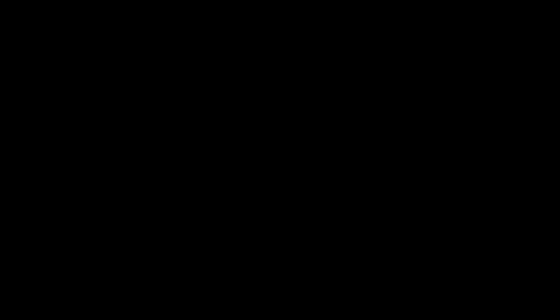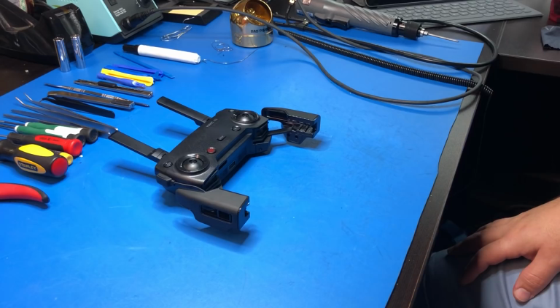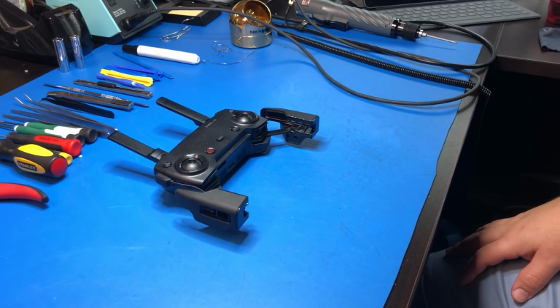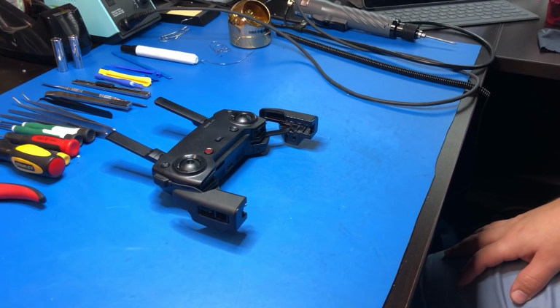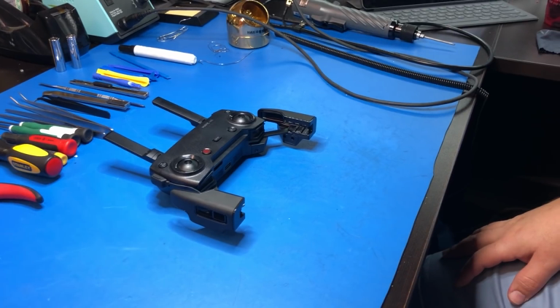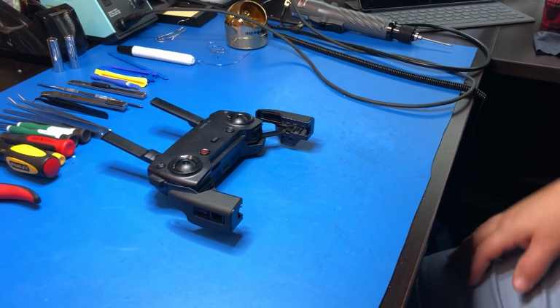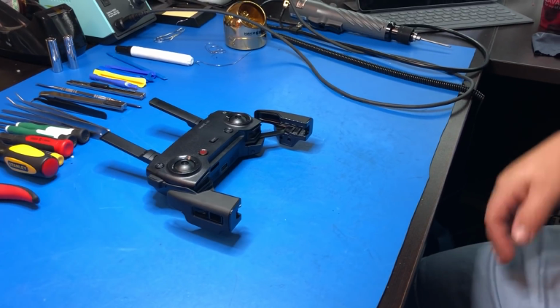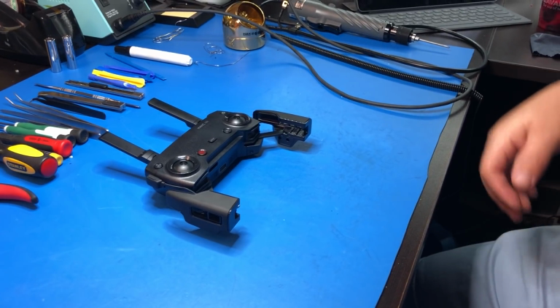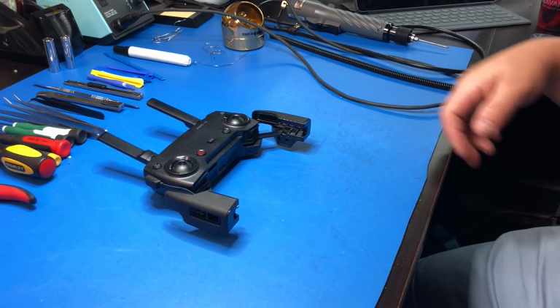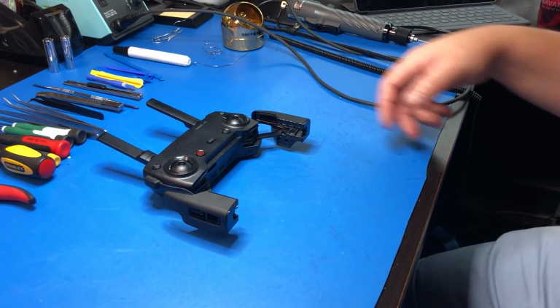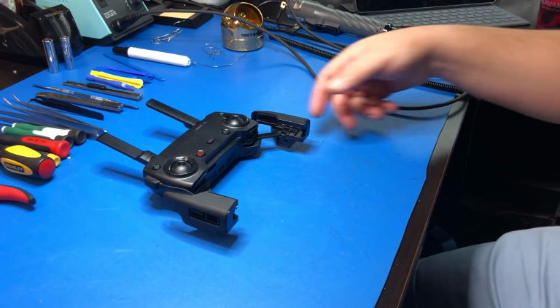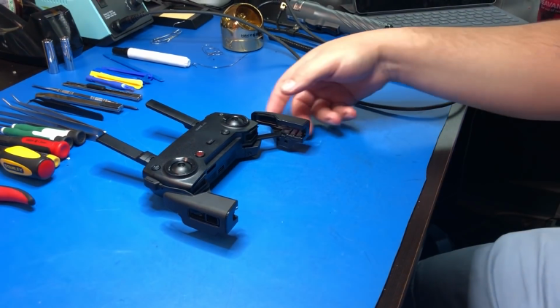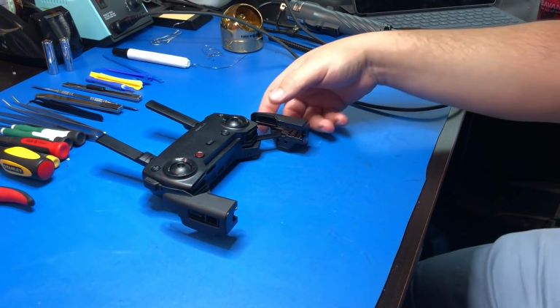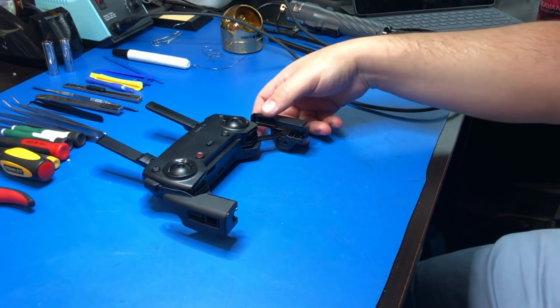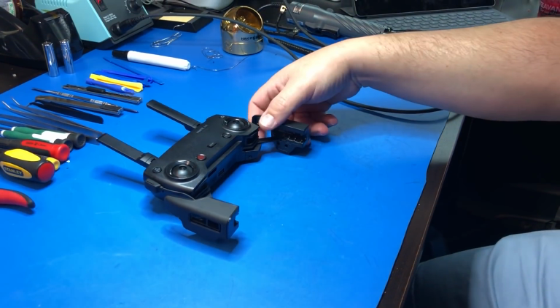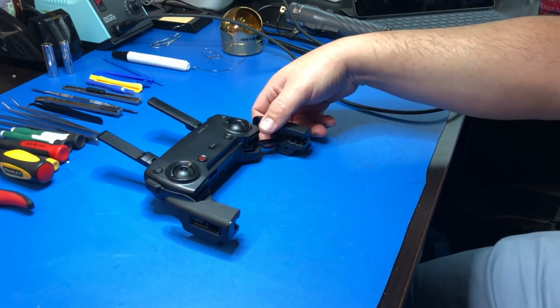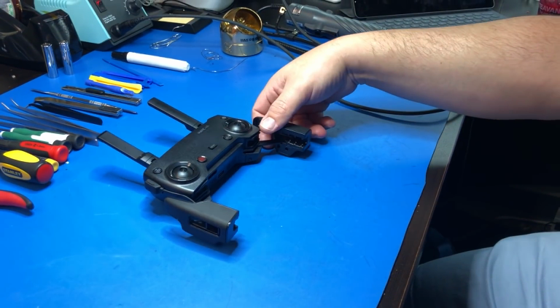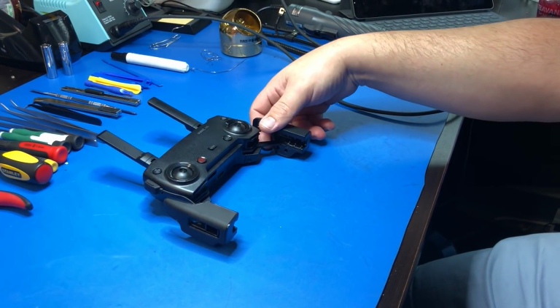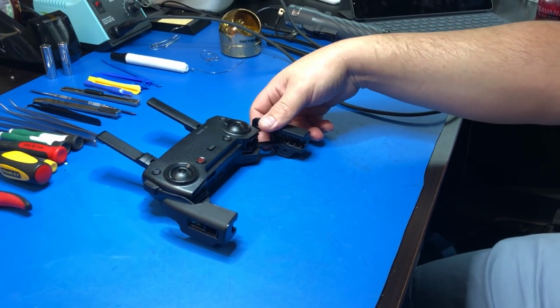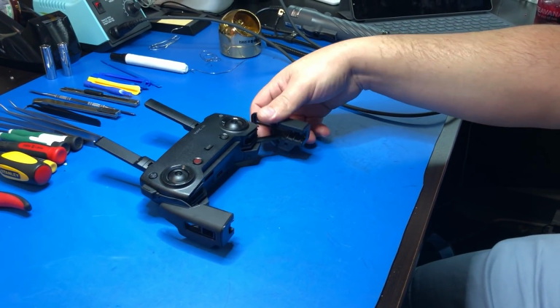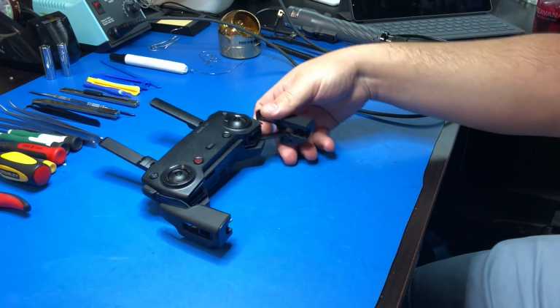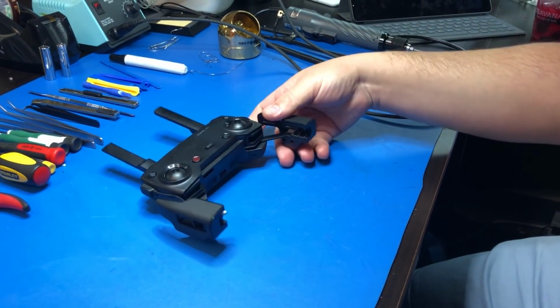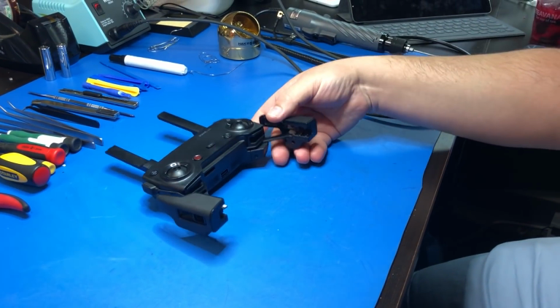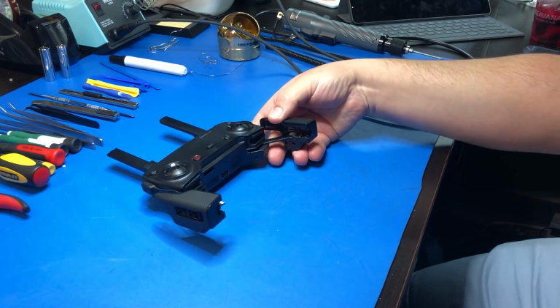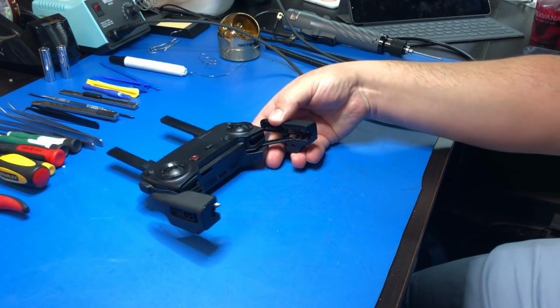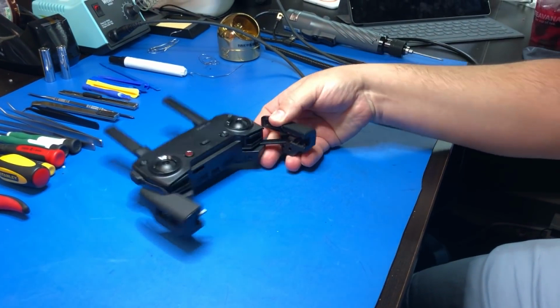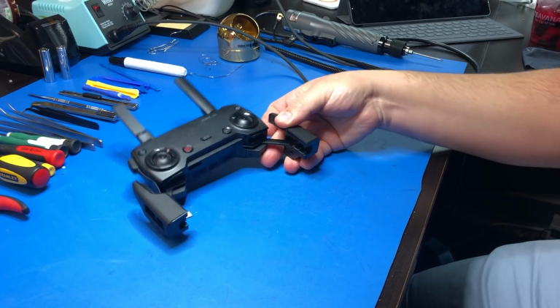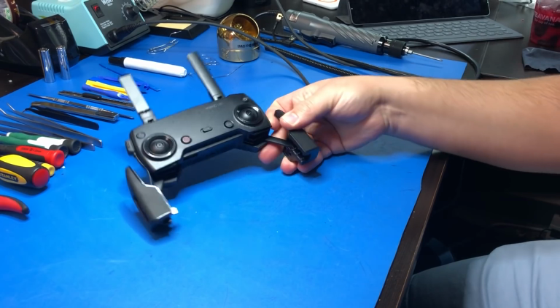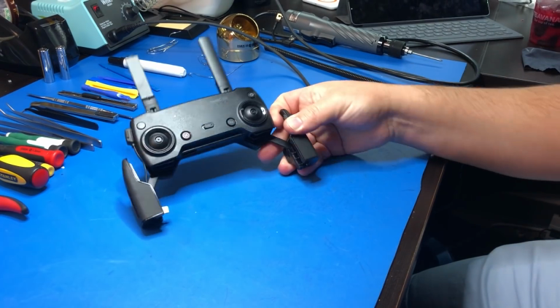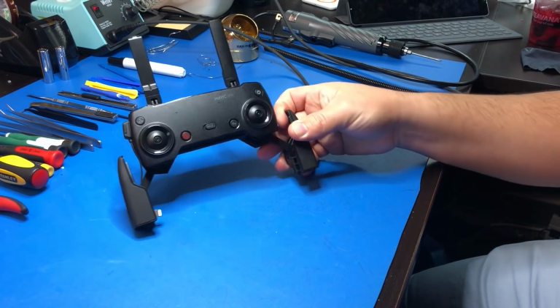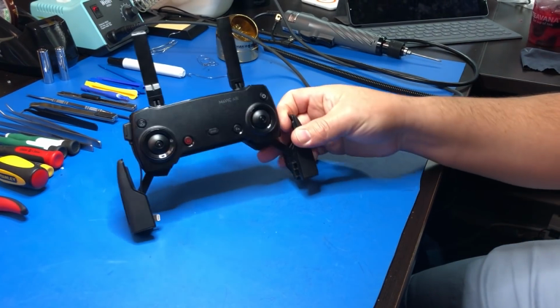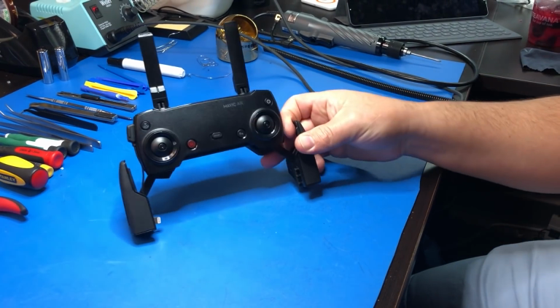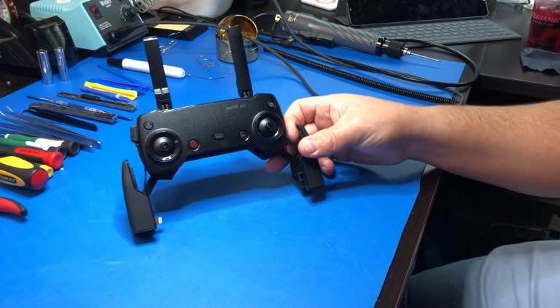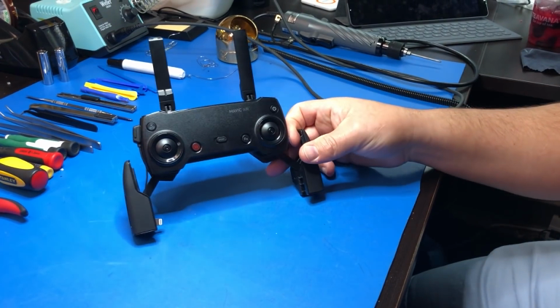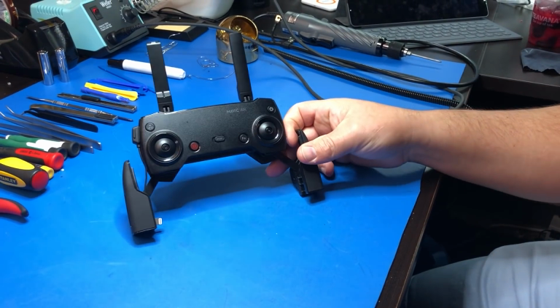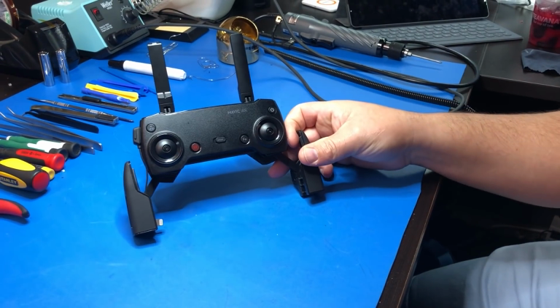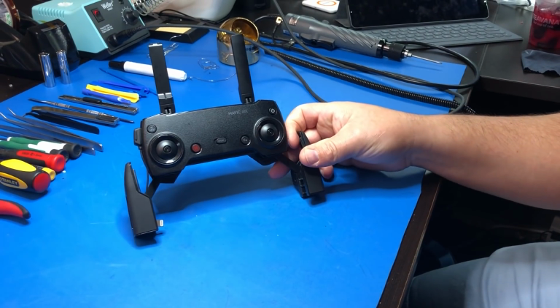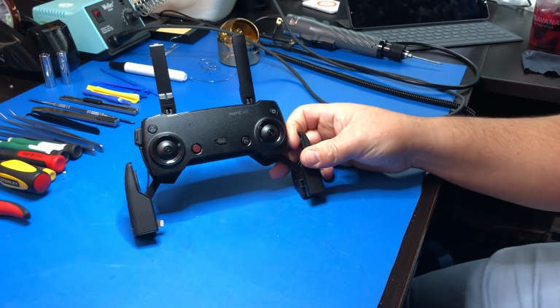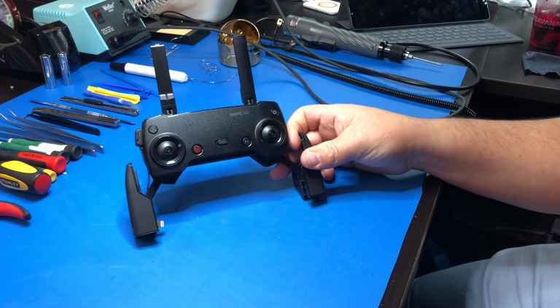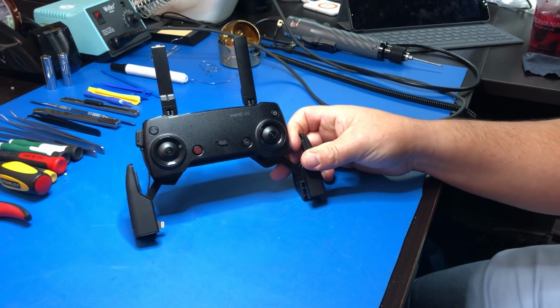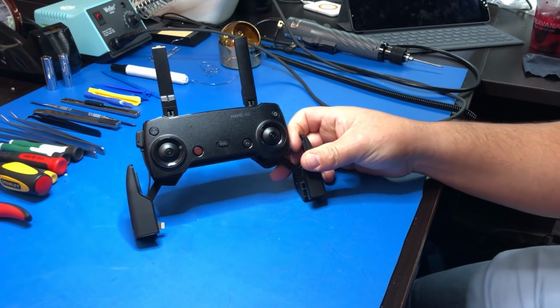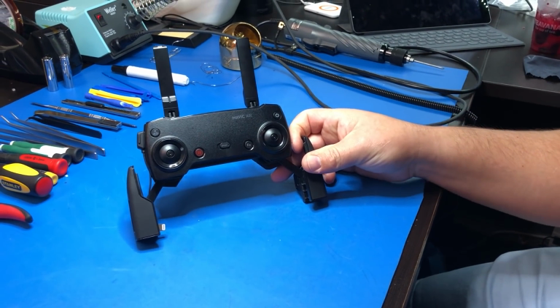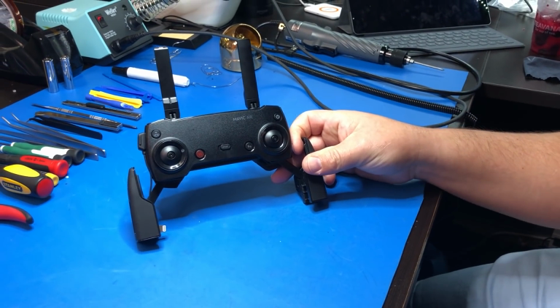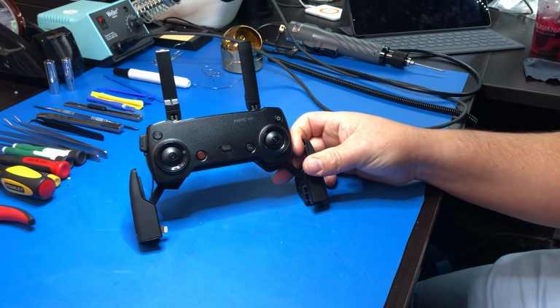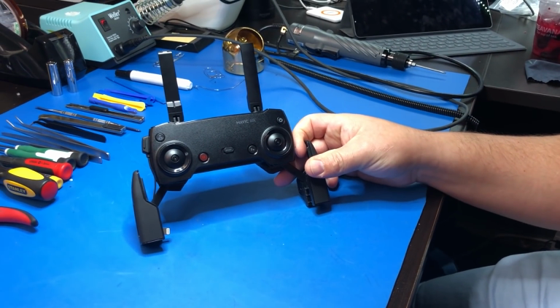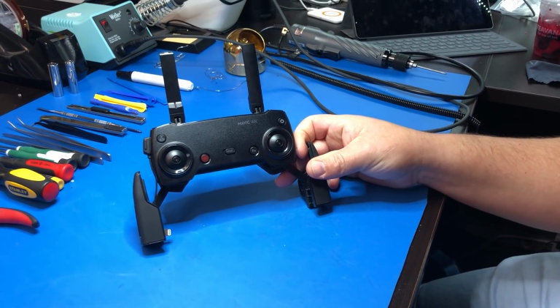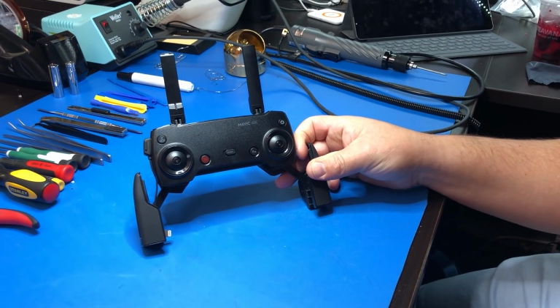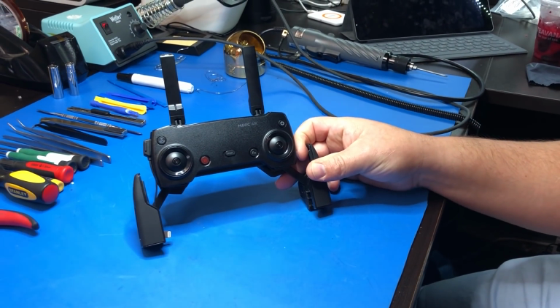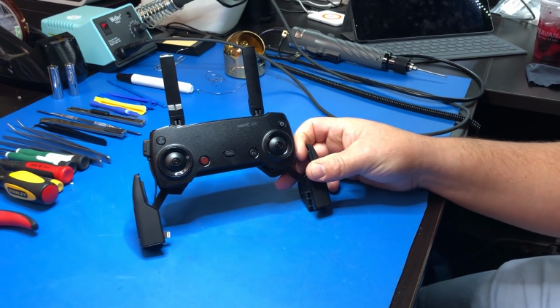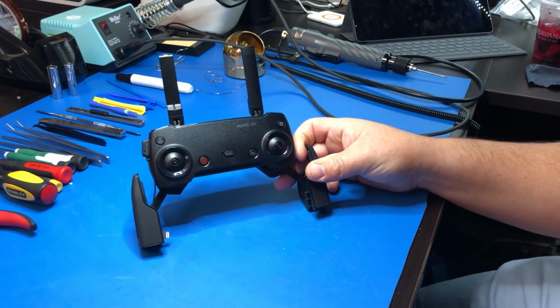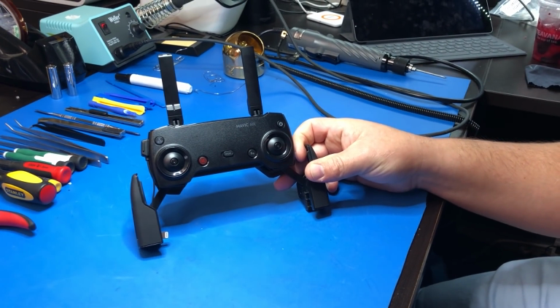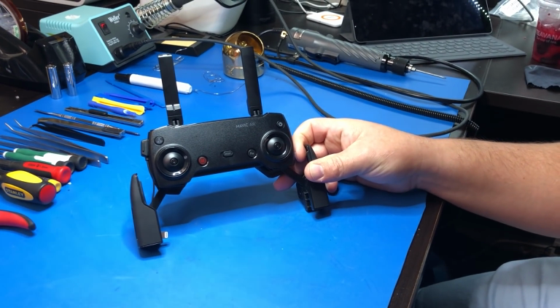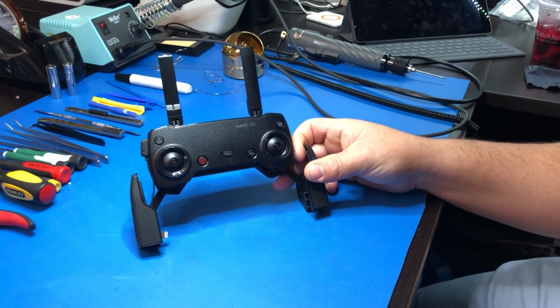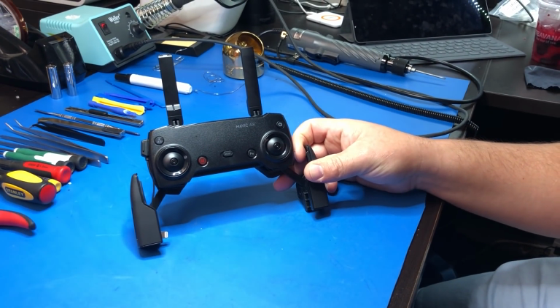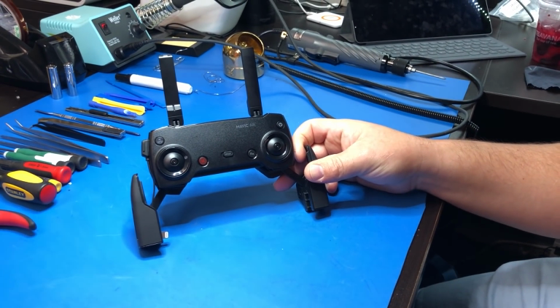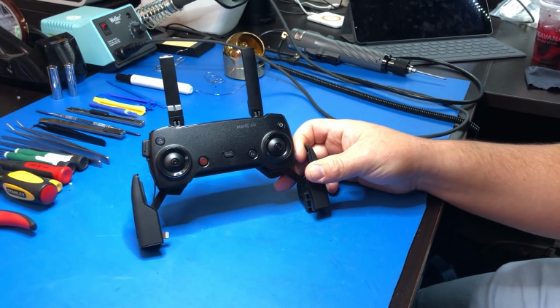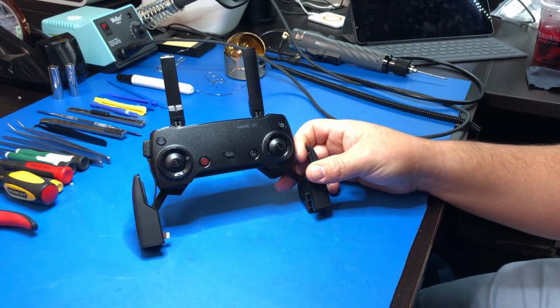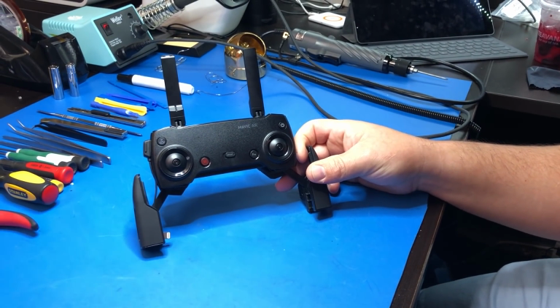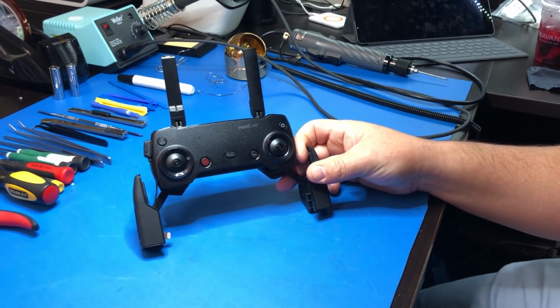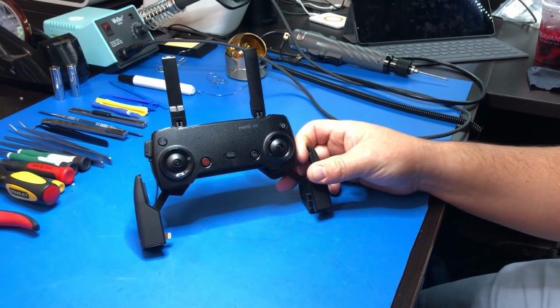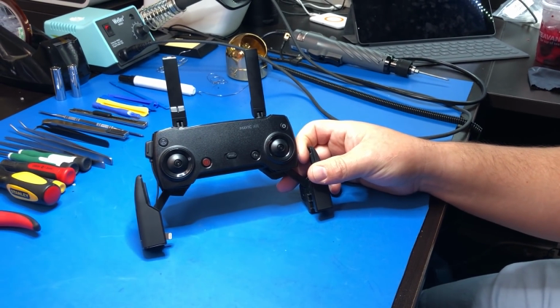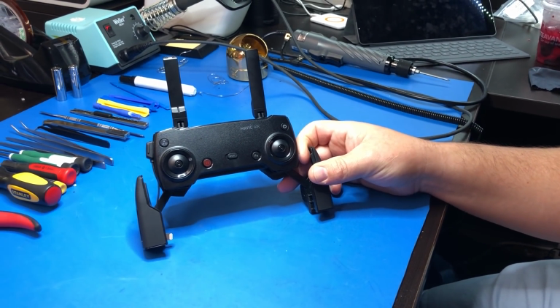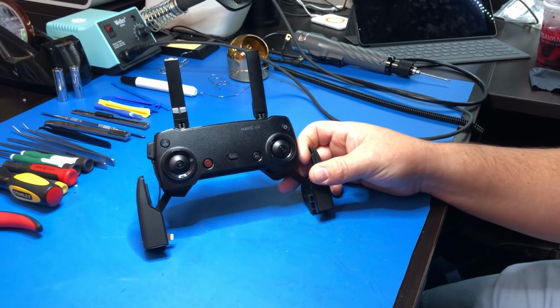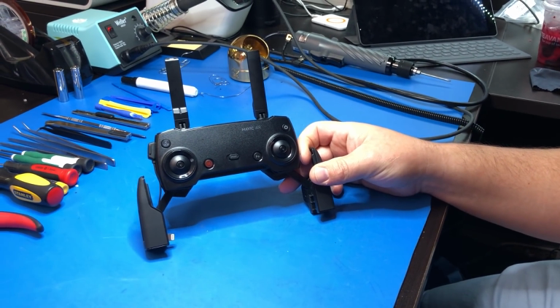Hi everyone, this is James from Titan Drones. Today we're going to be modifying the Mavic Air remote controller for use with our systems.